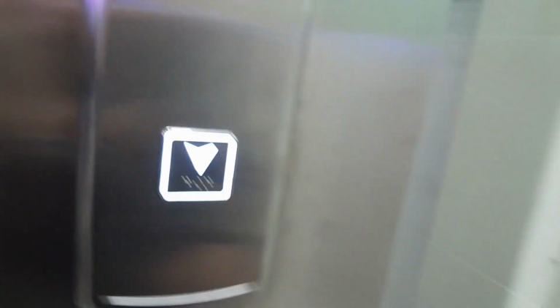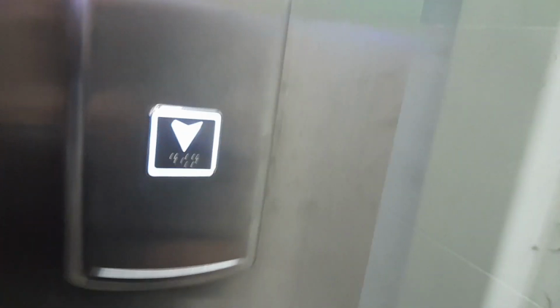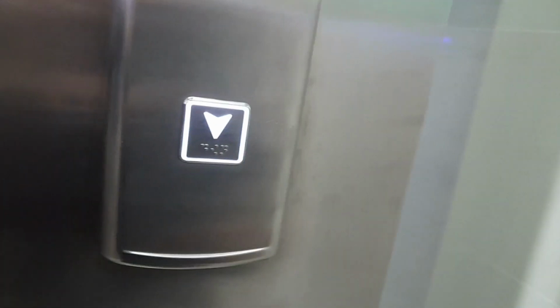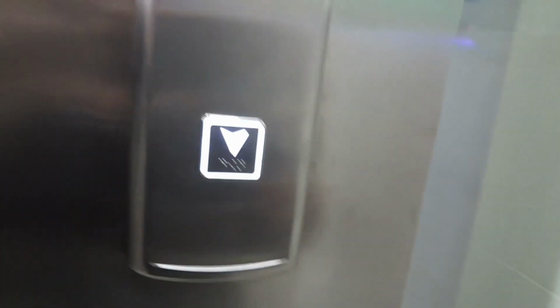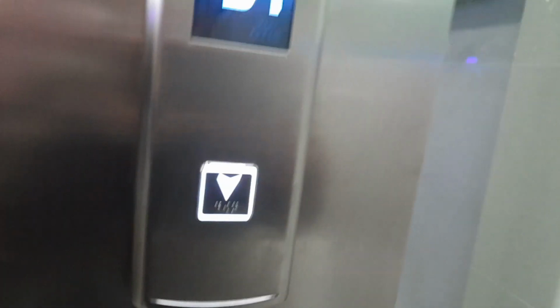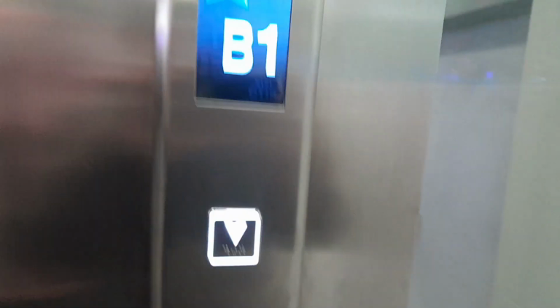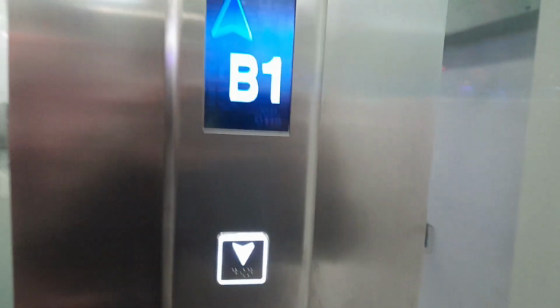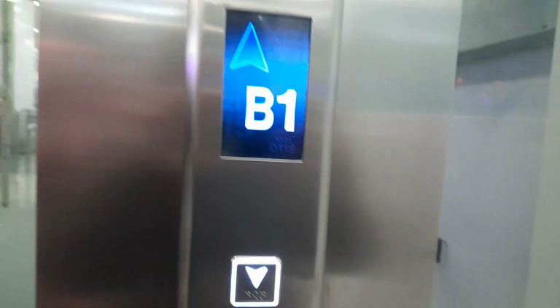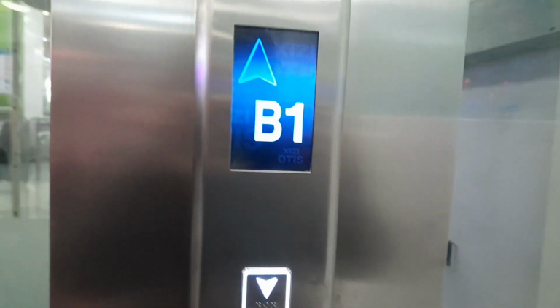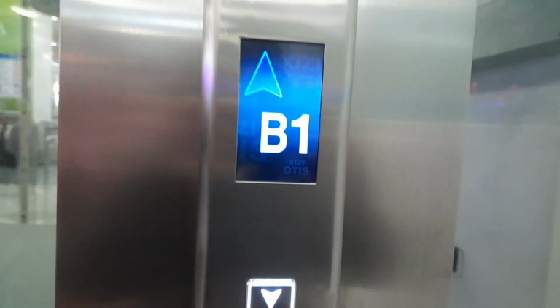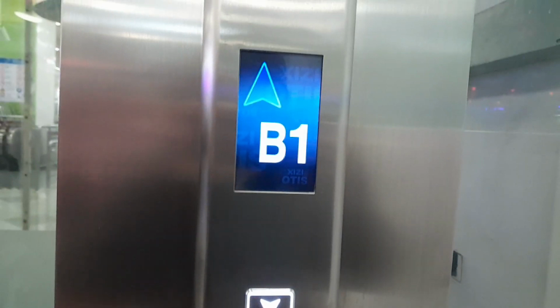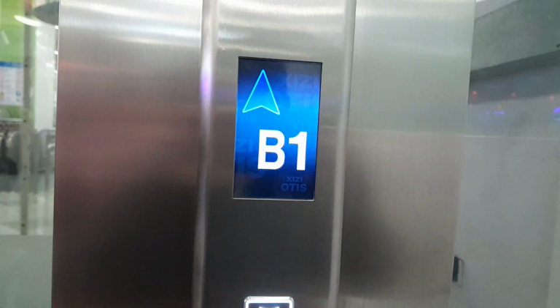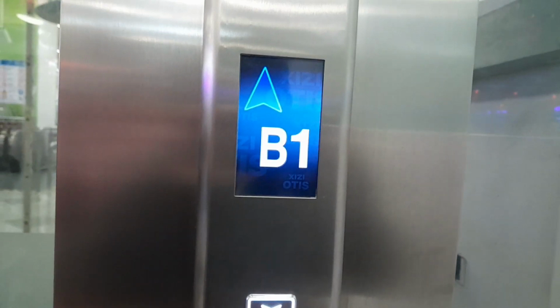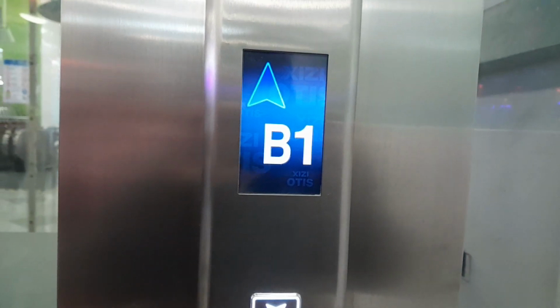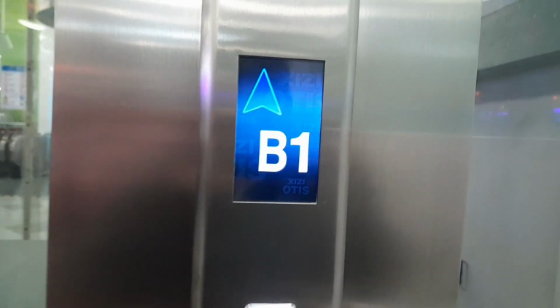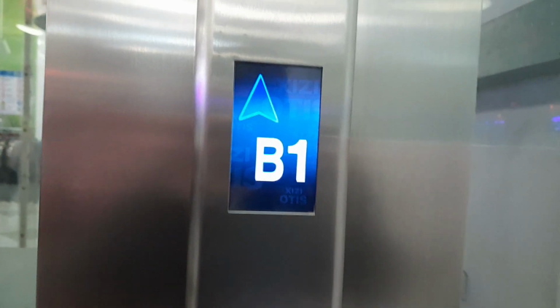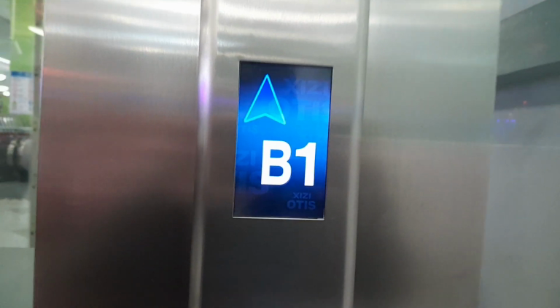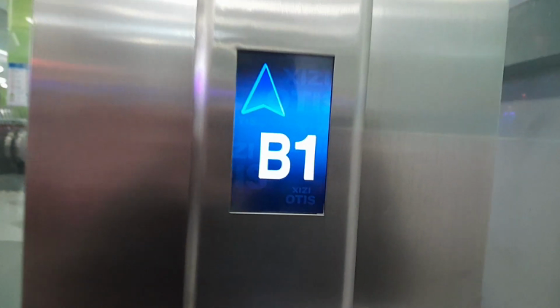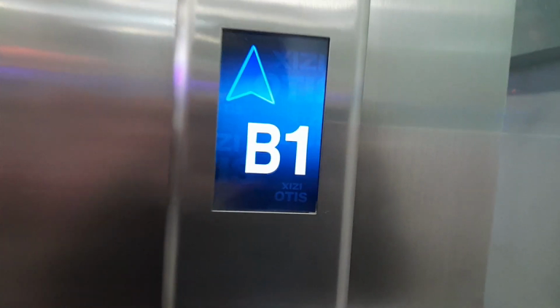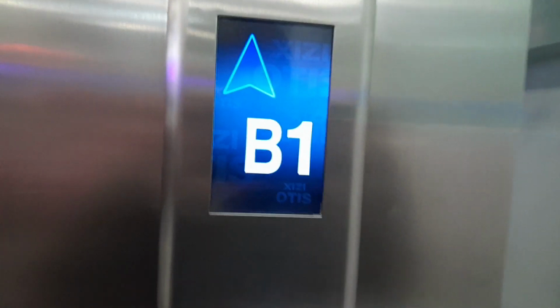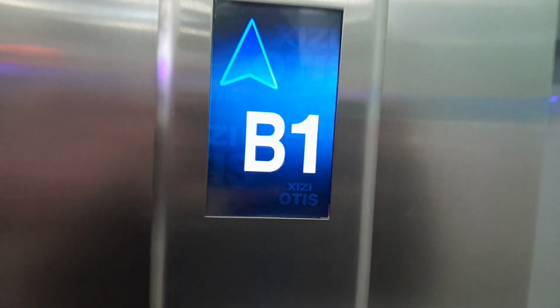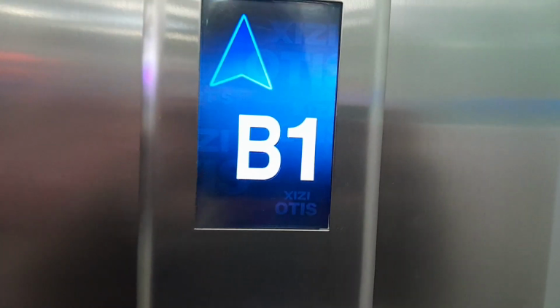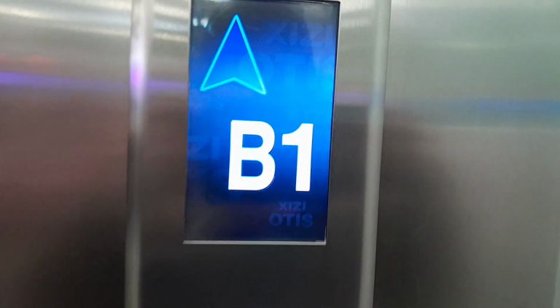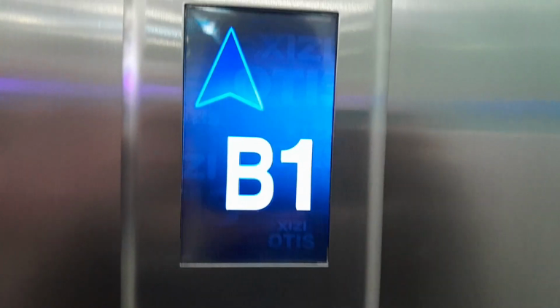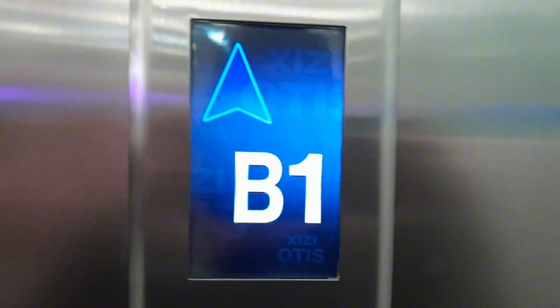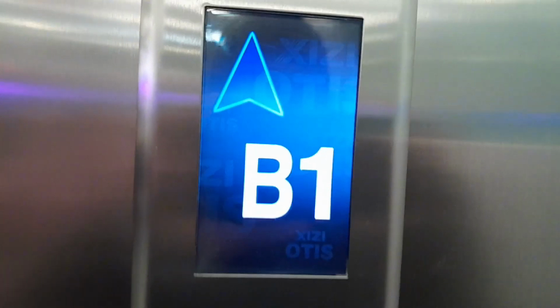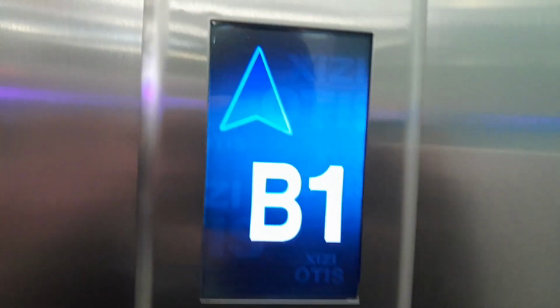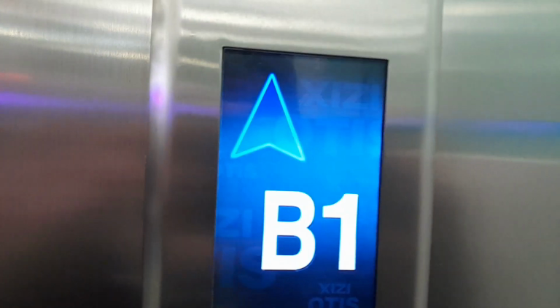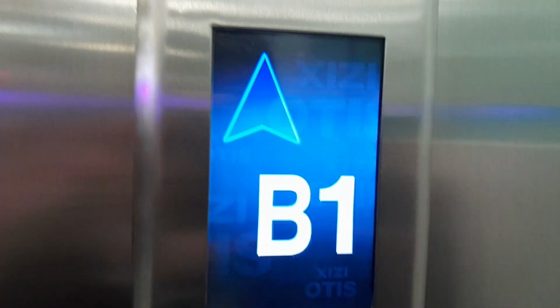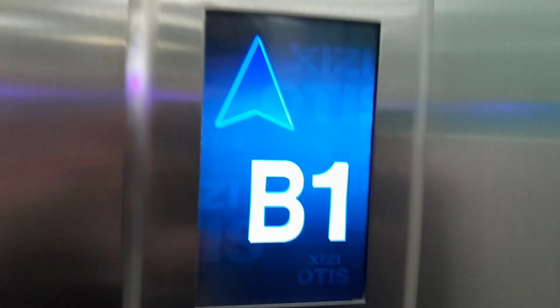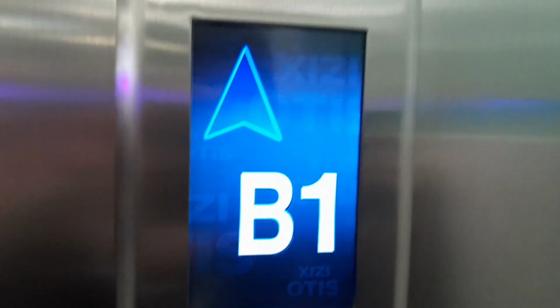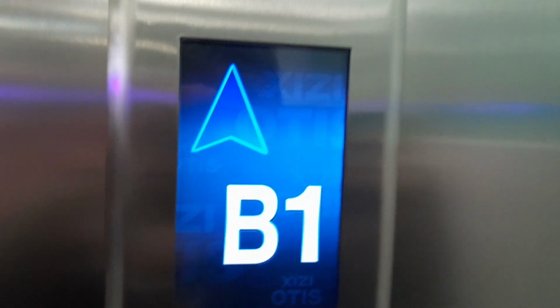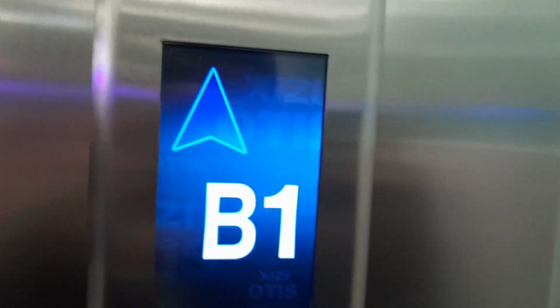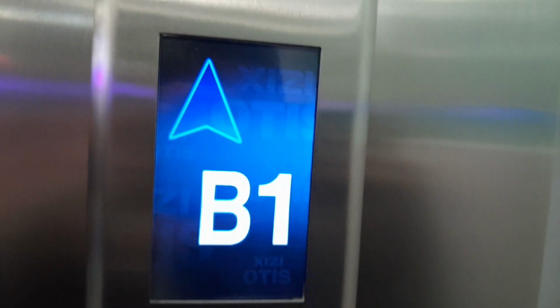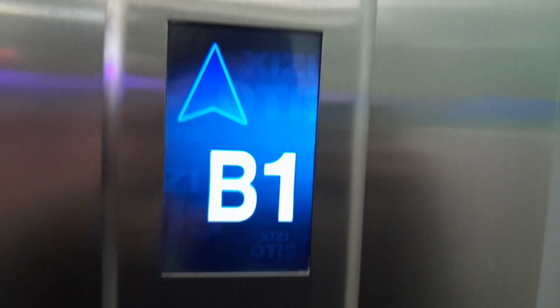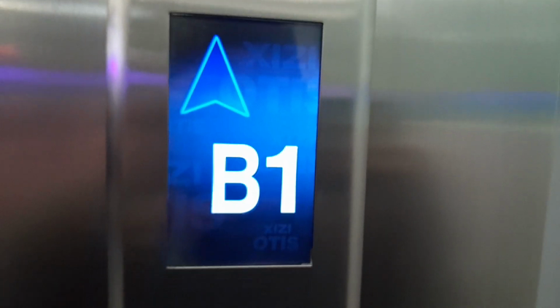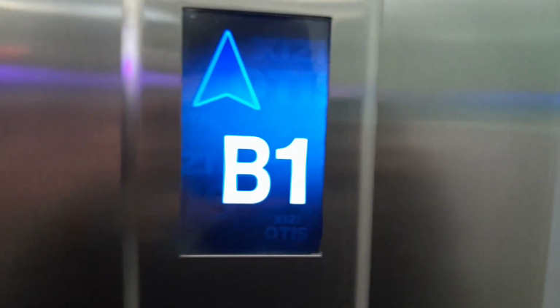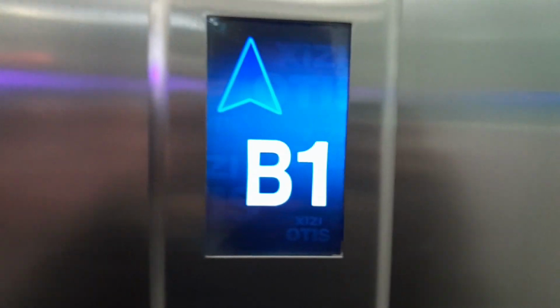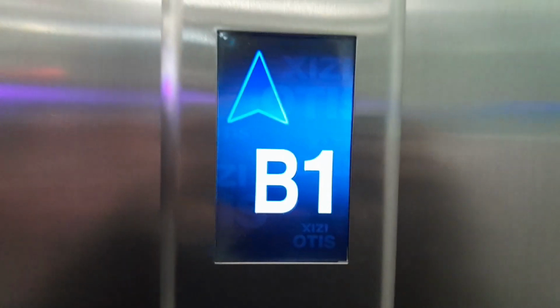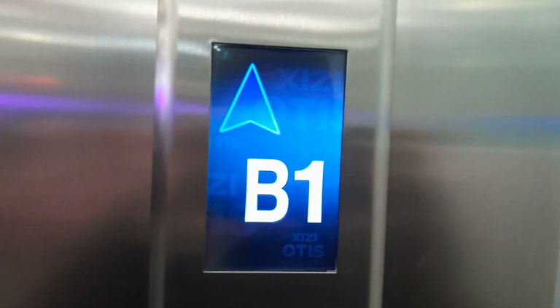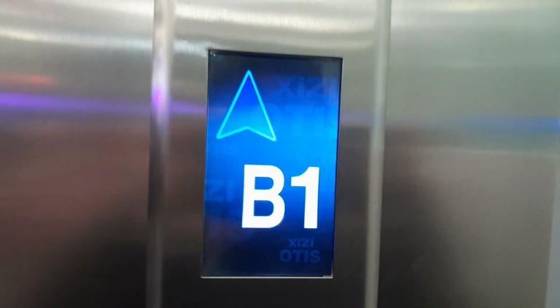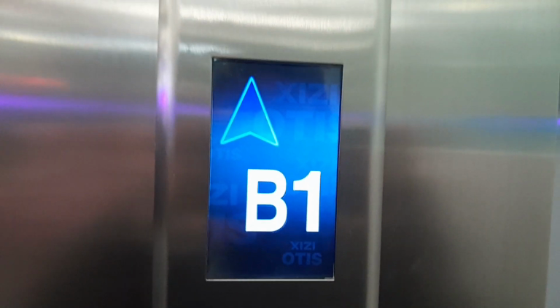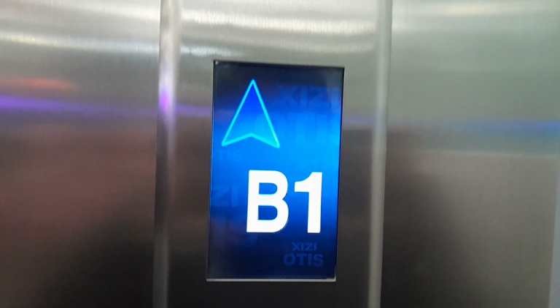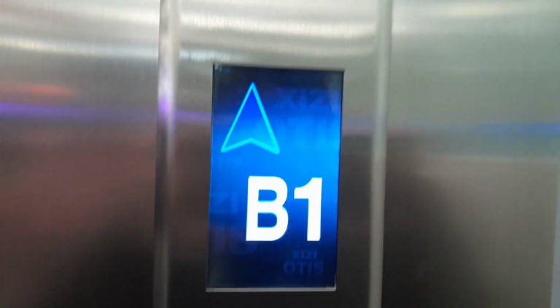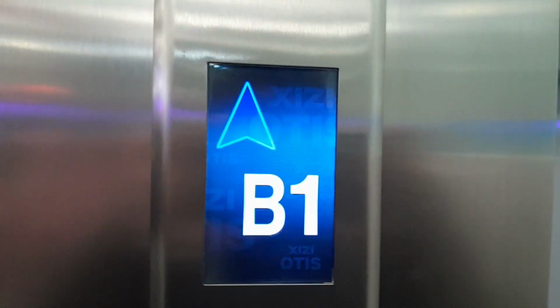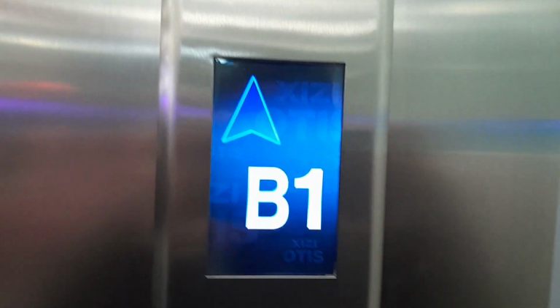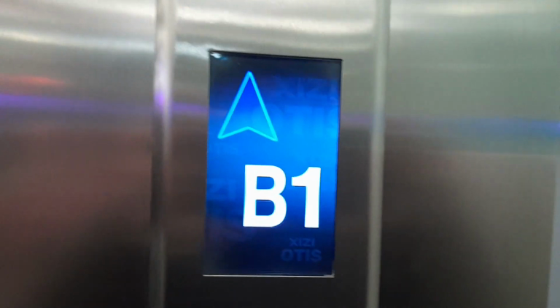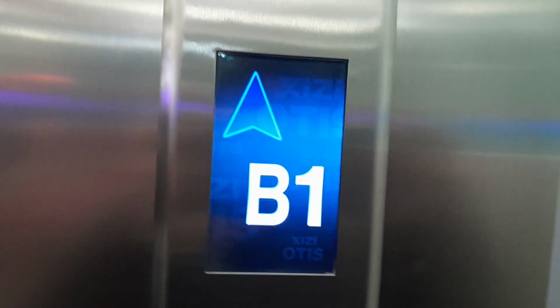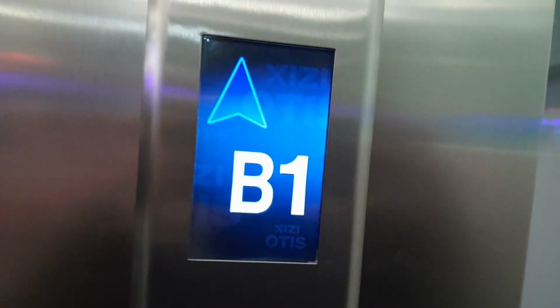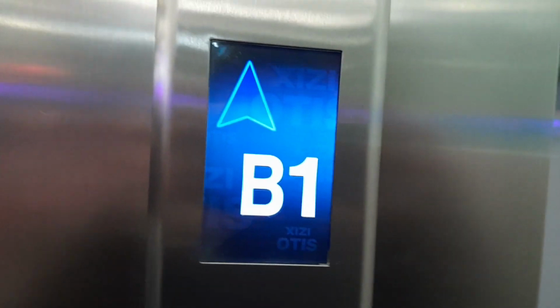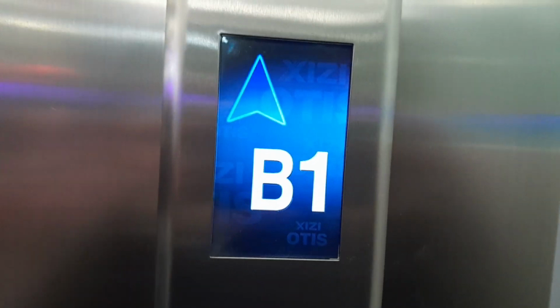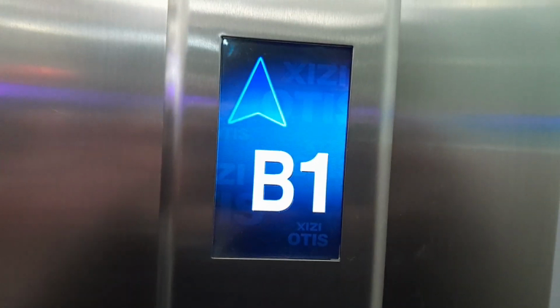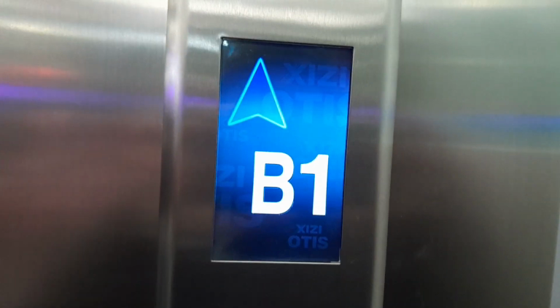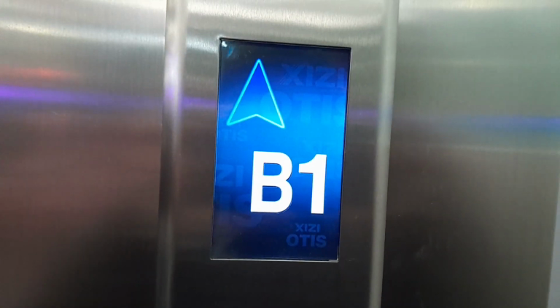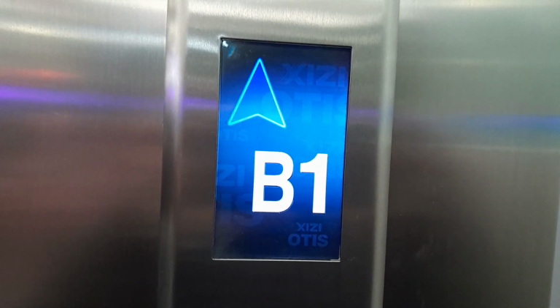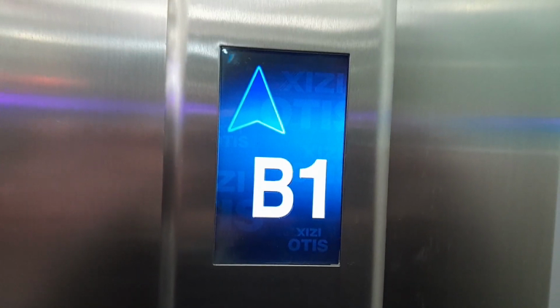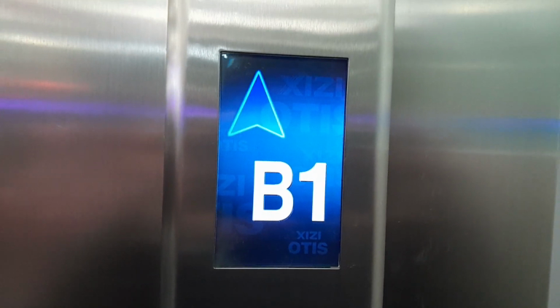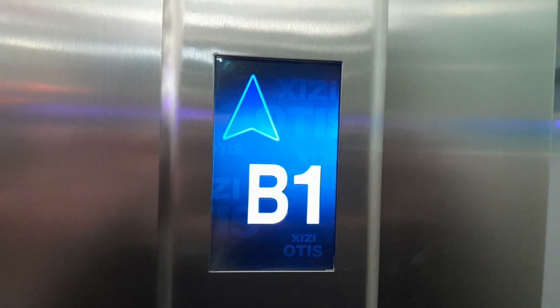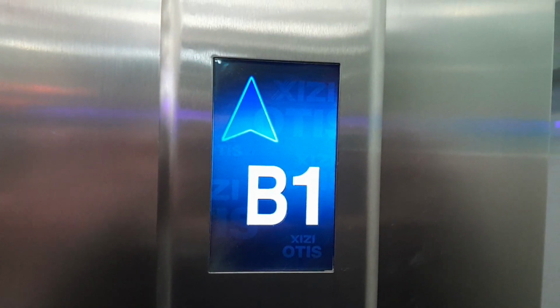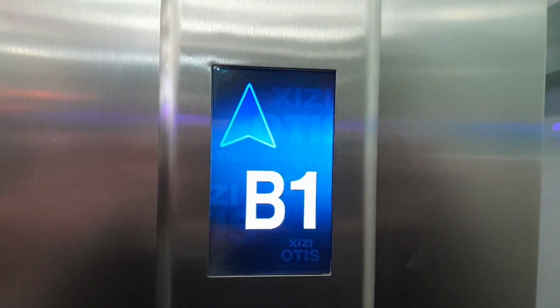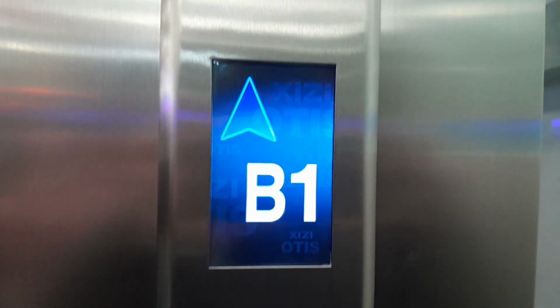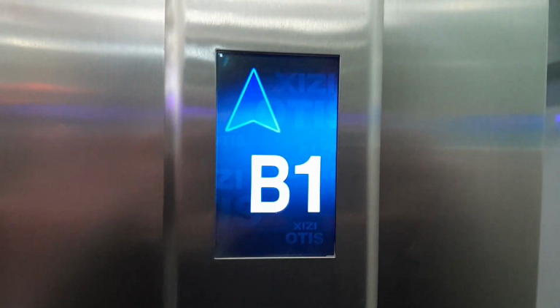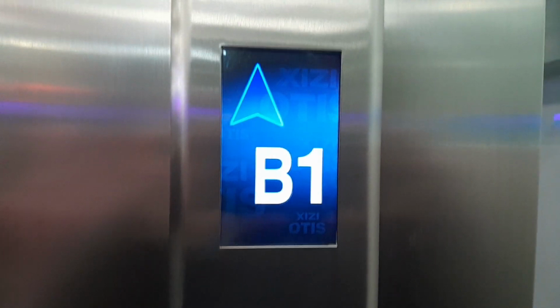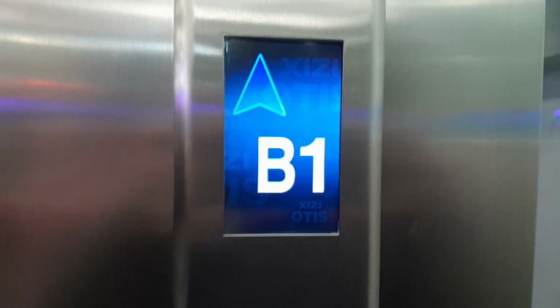I heard that Otis chime. You won't believe how this chime sounds like.